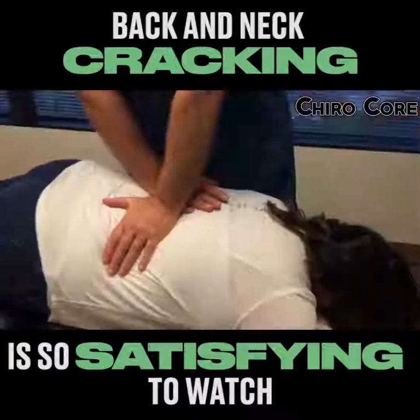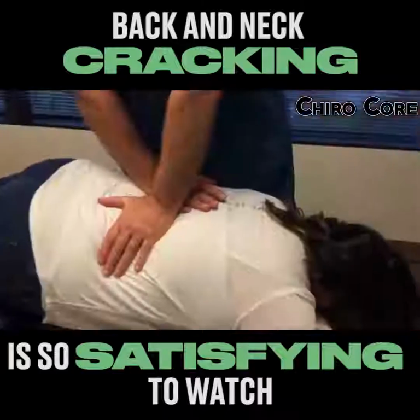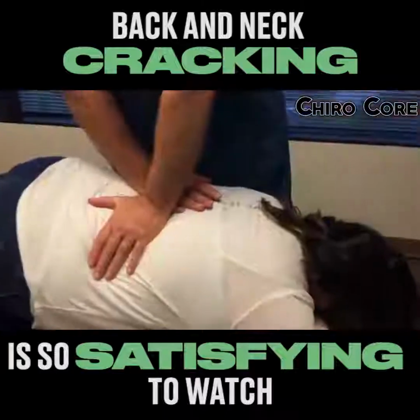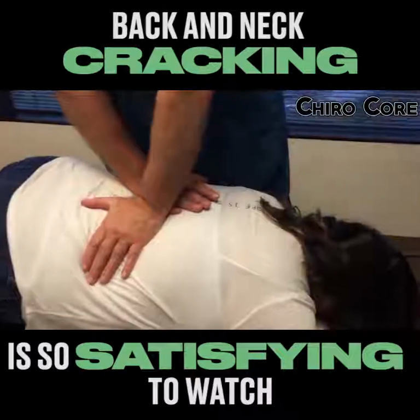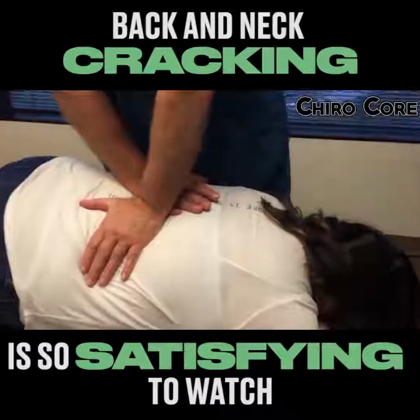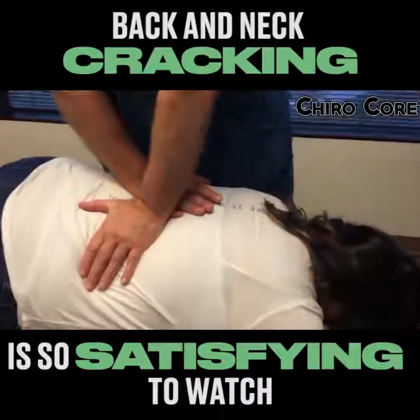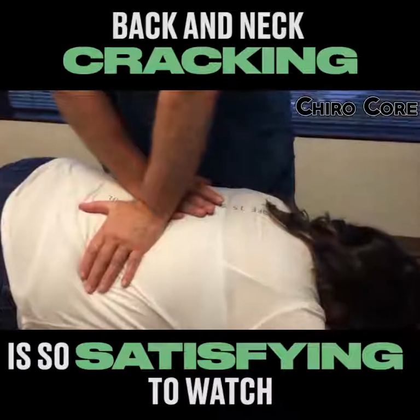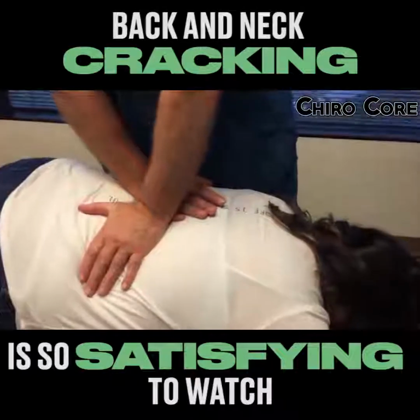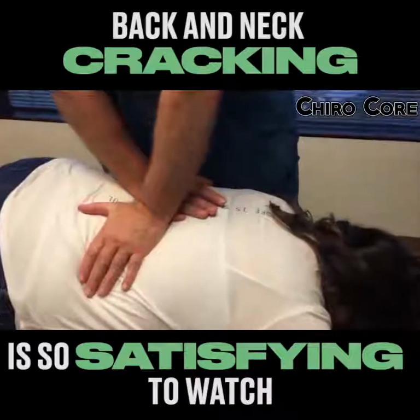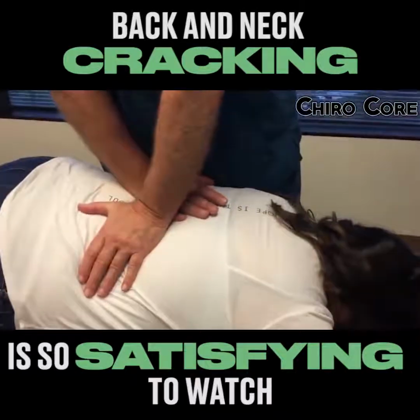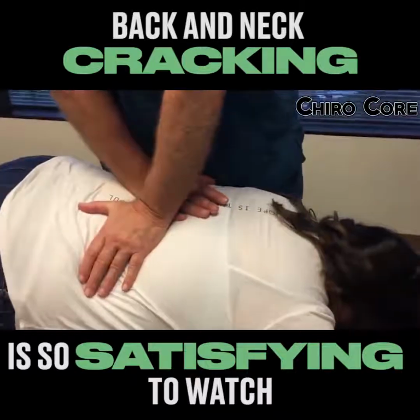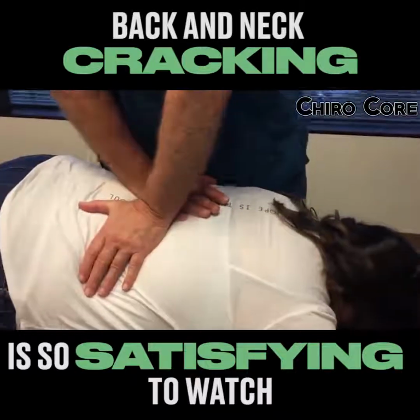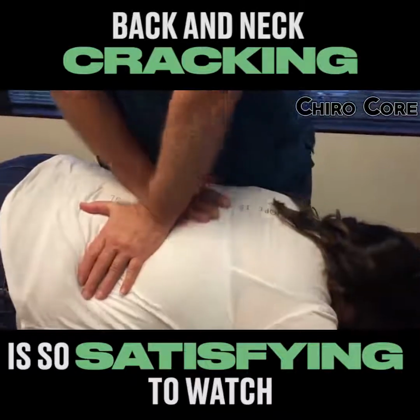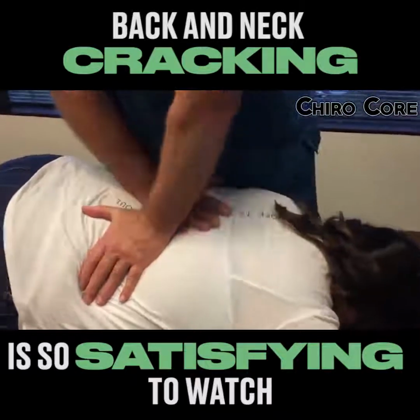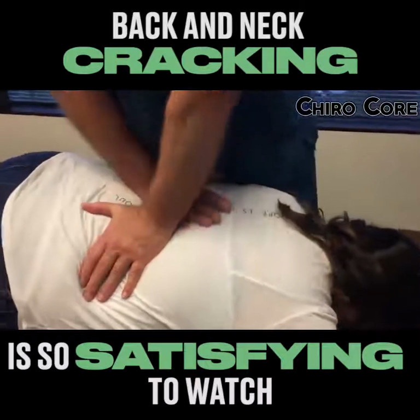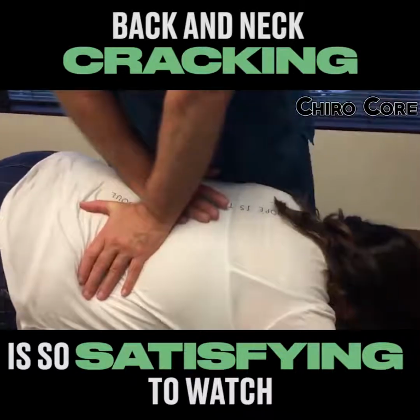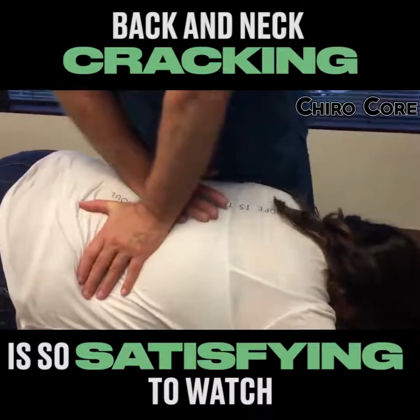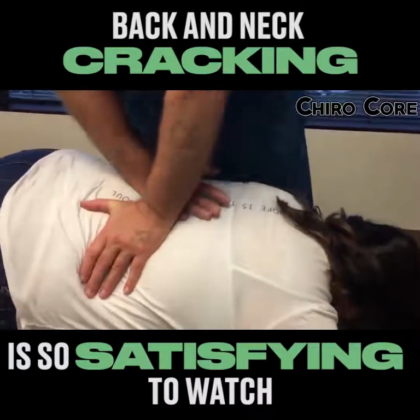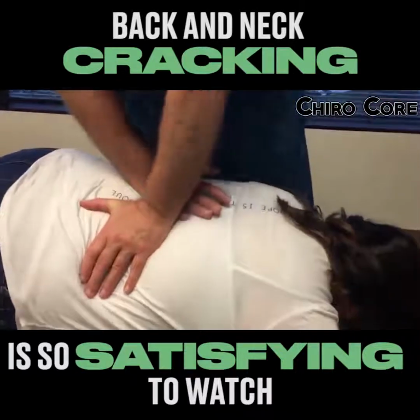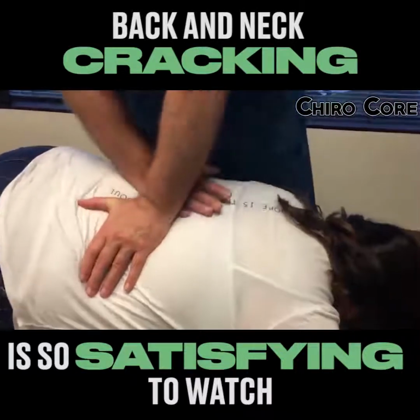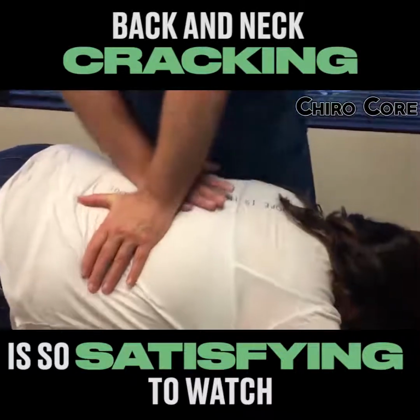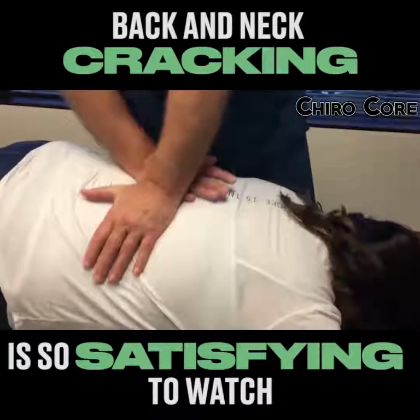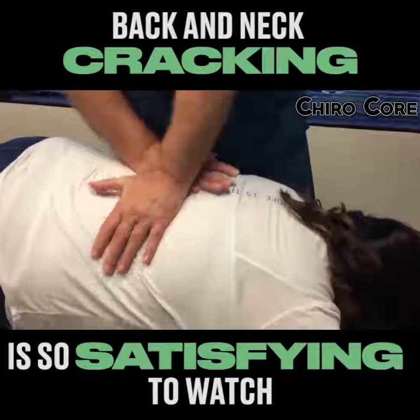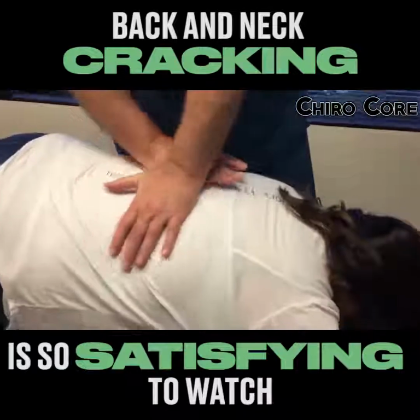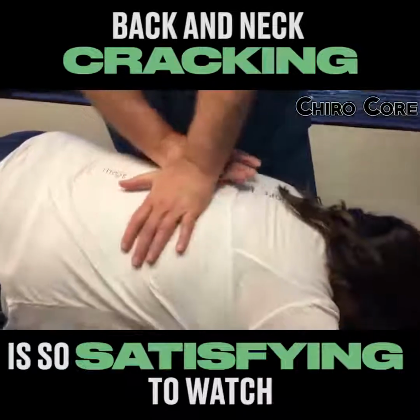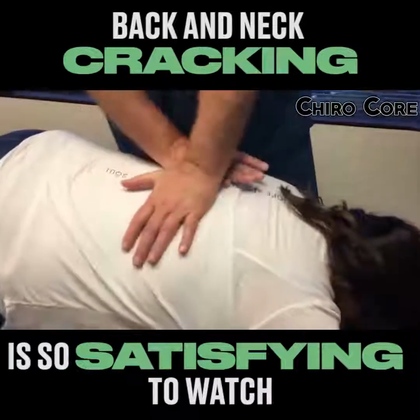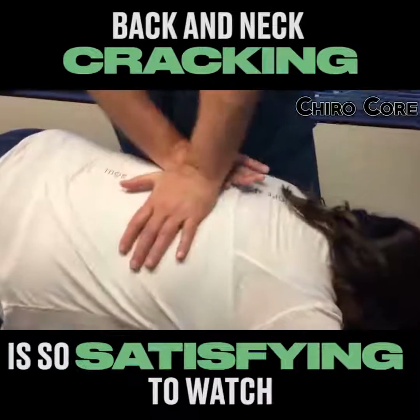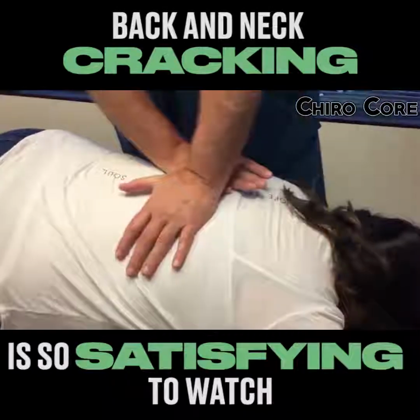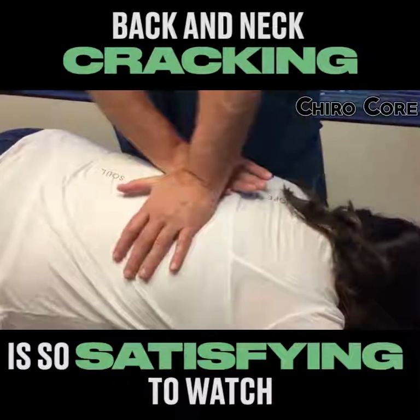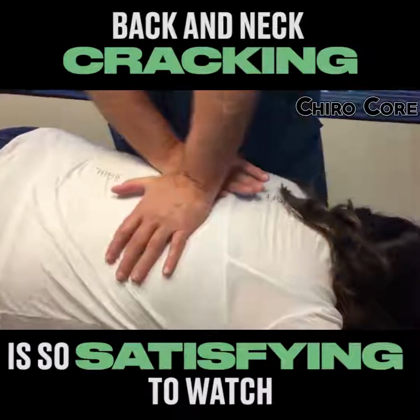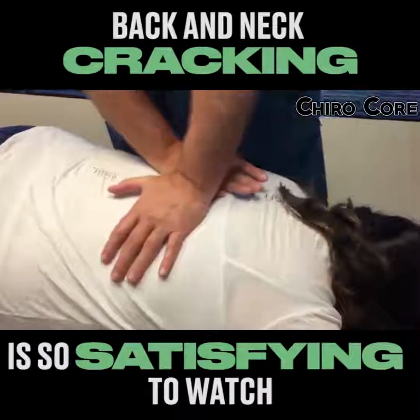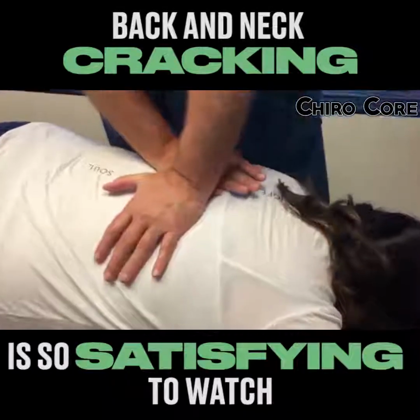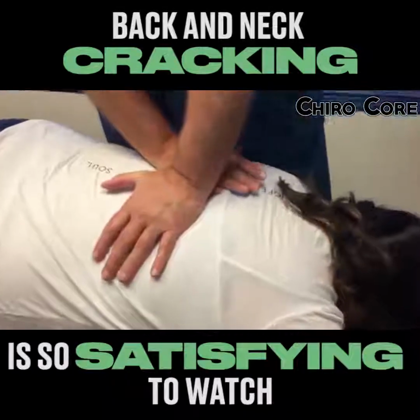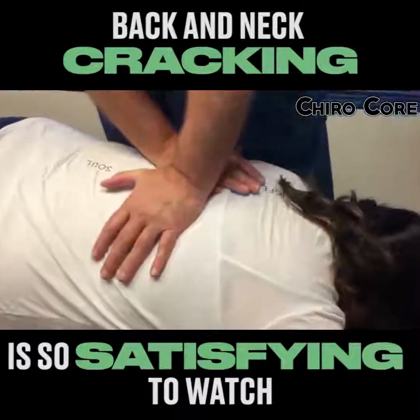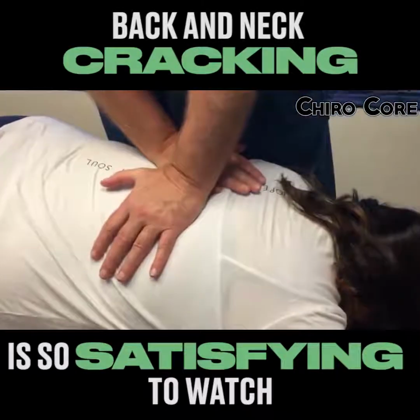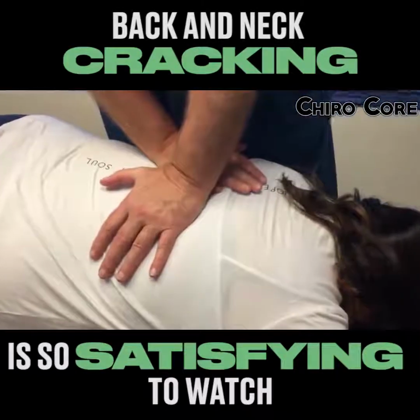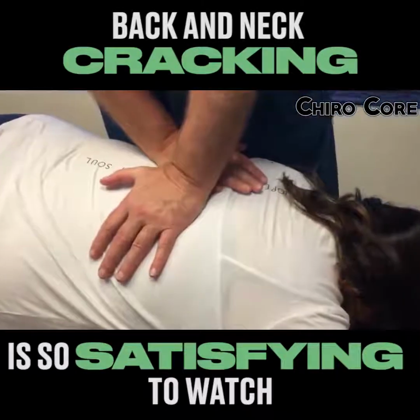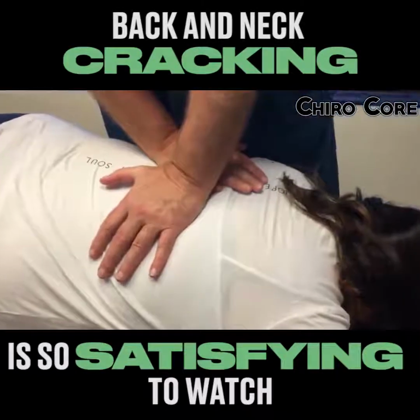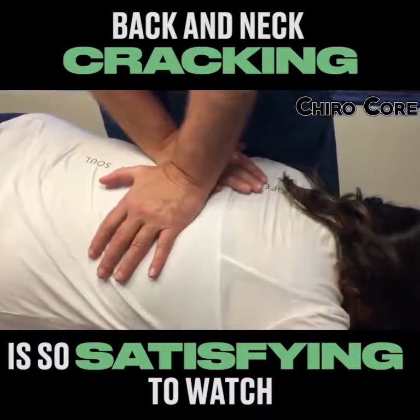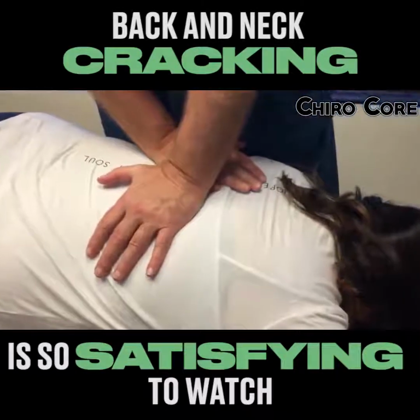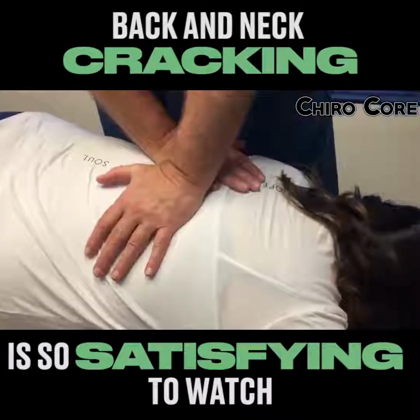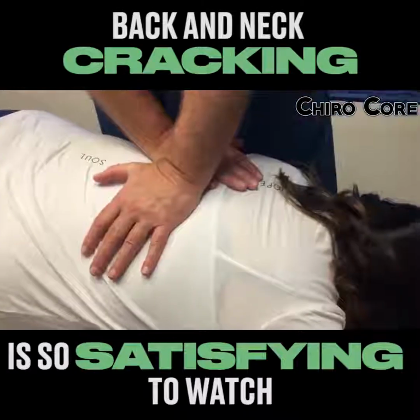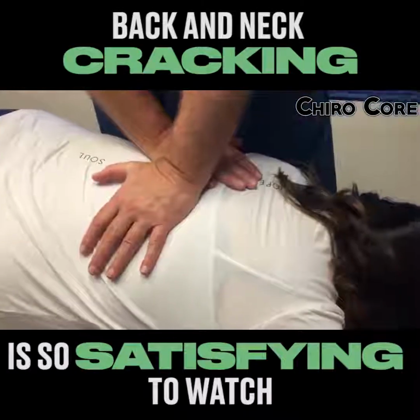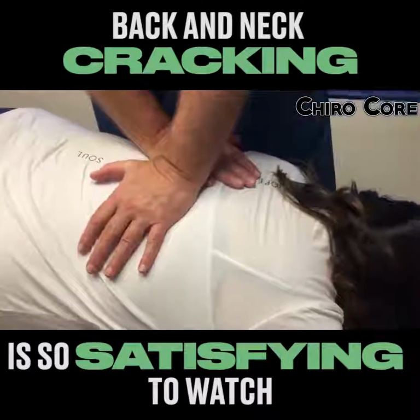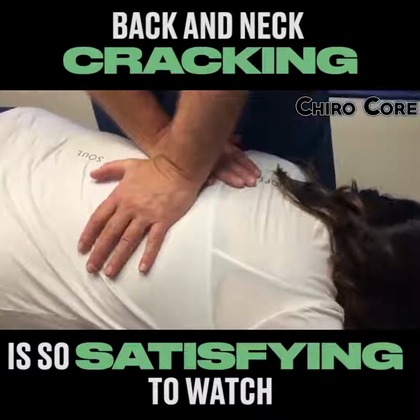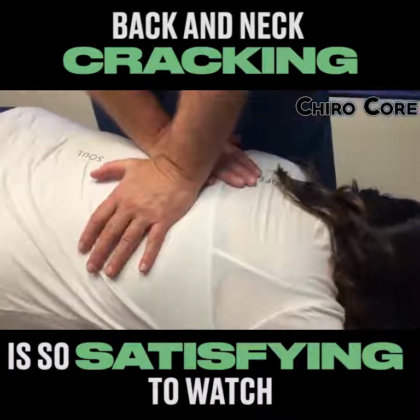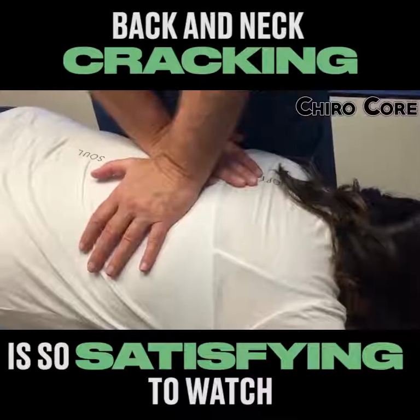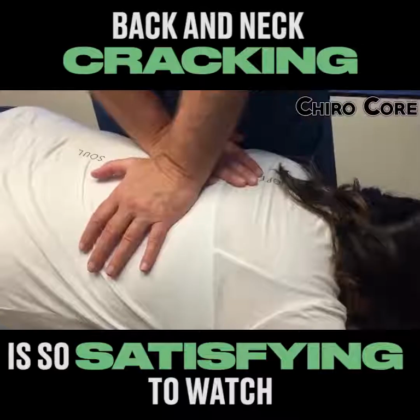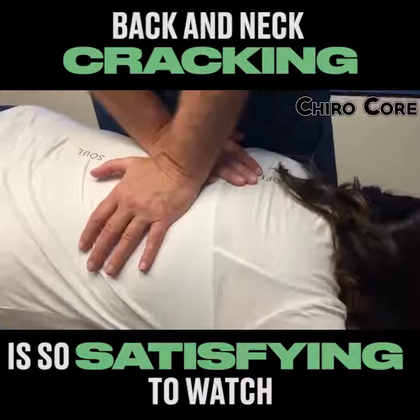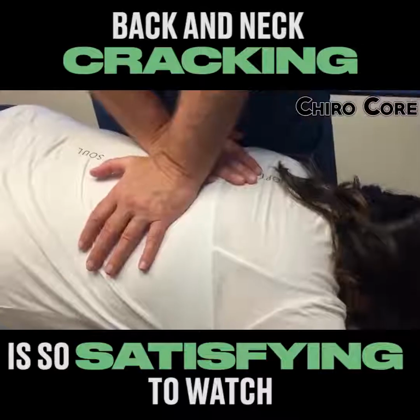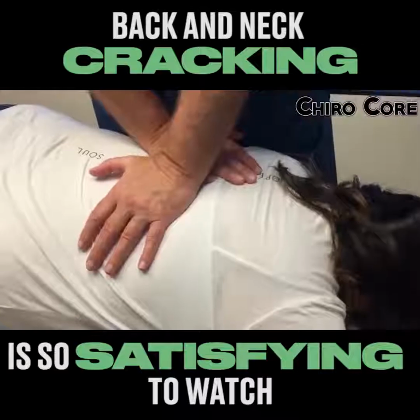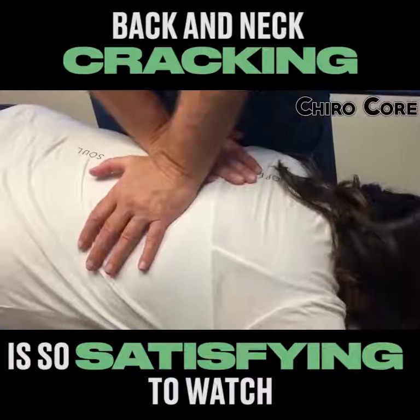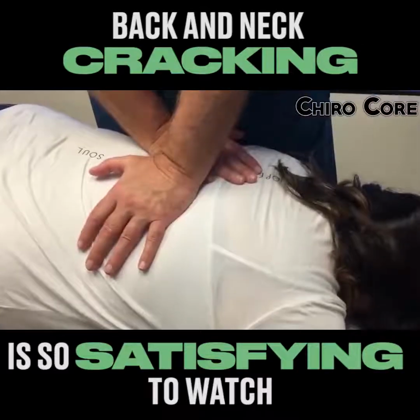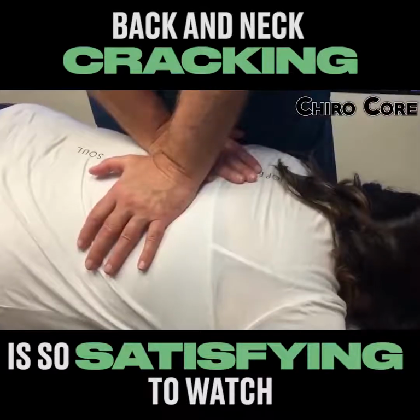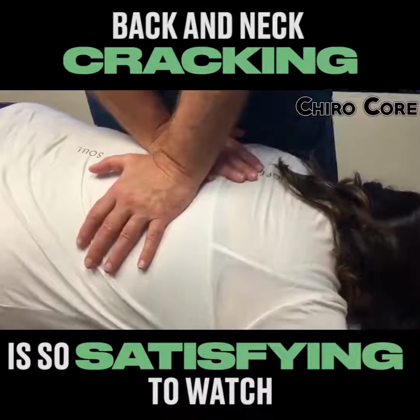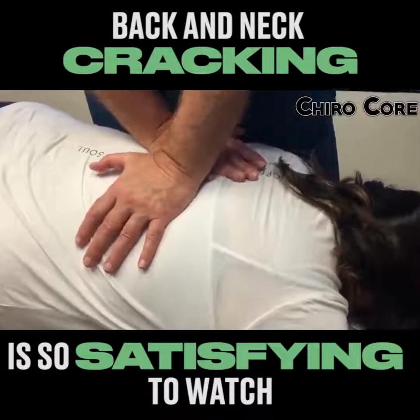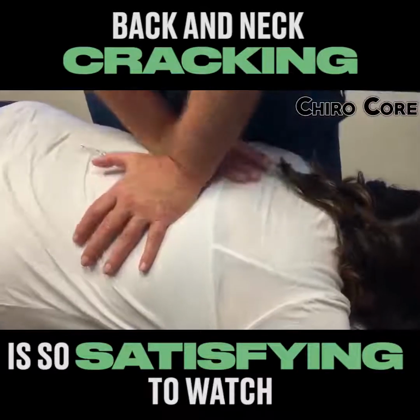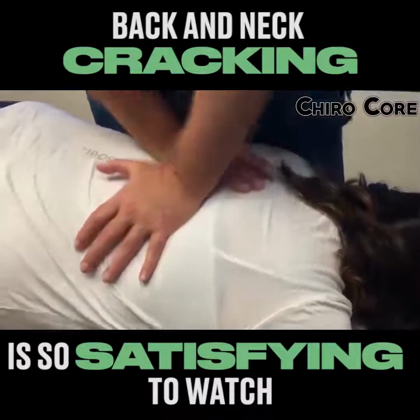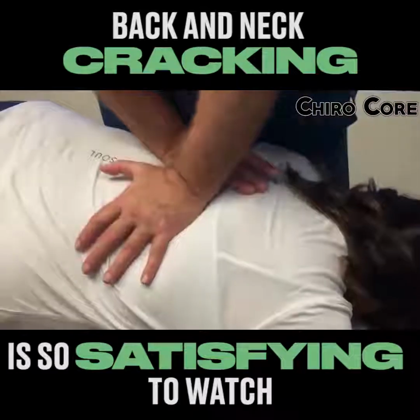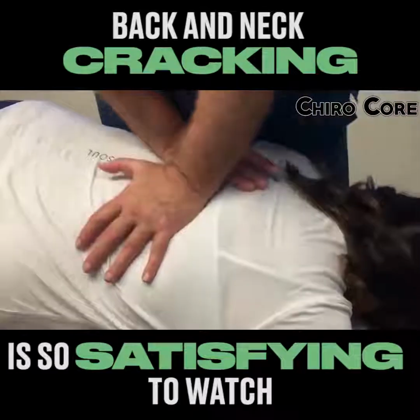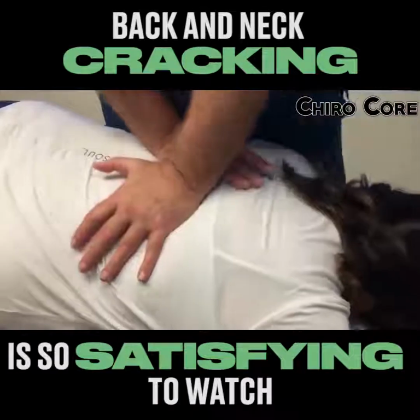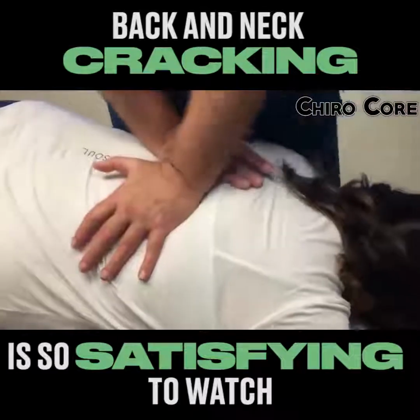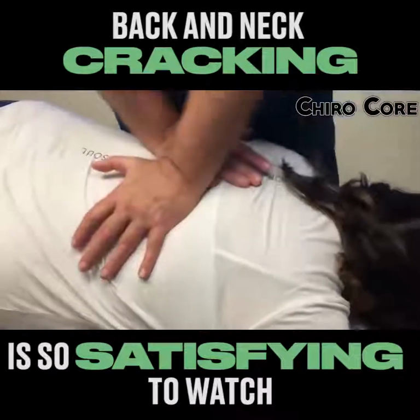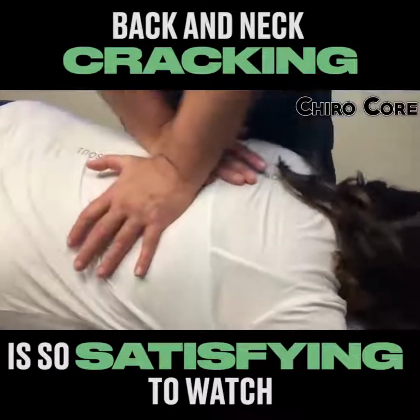Lower thoracics. There we go. Good job. Exhale. Yep.